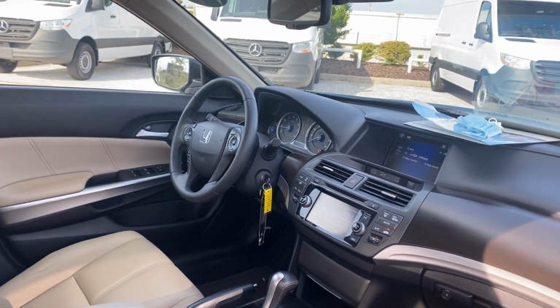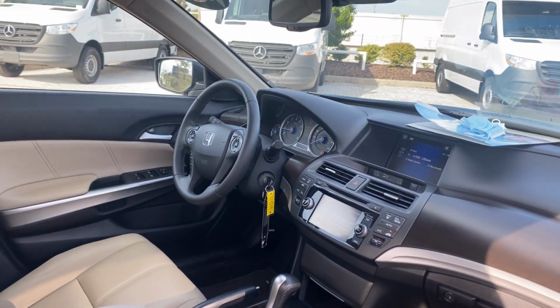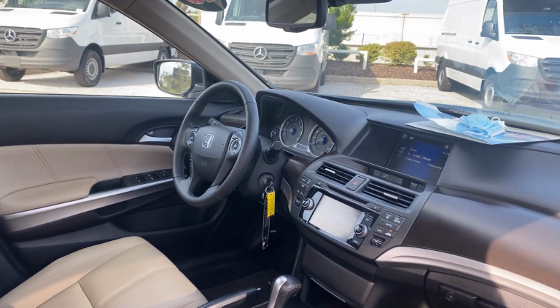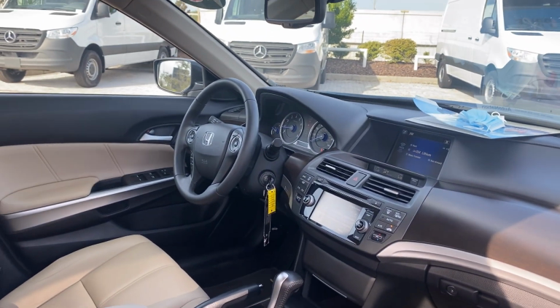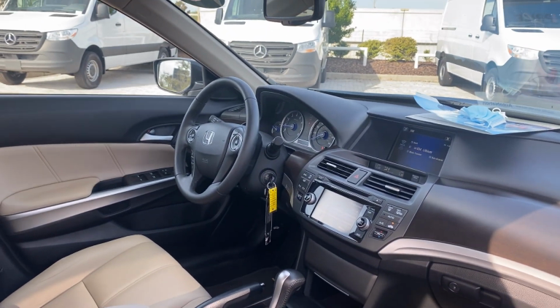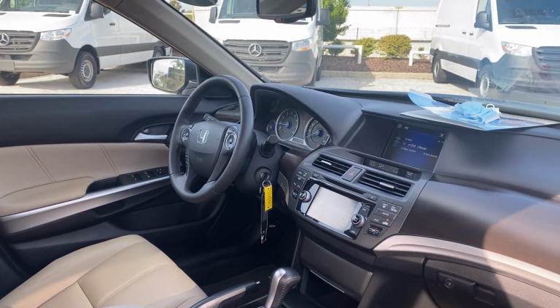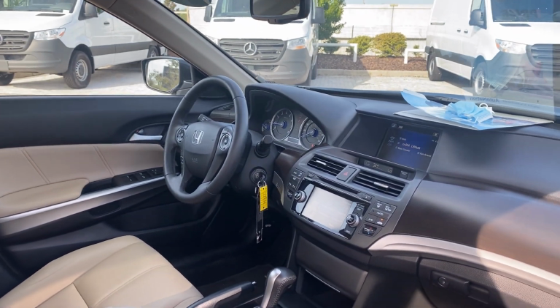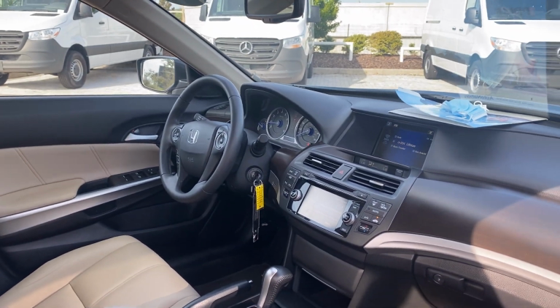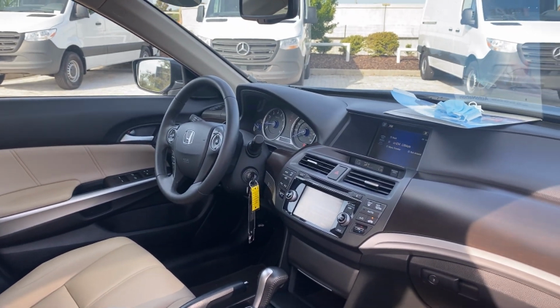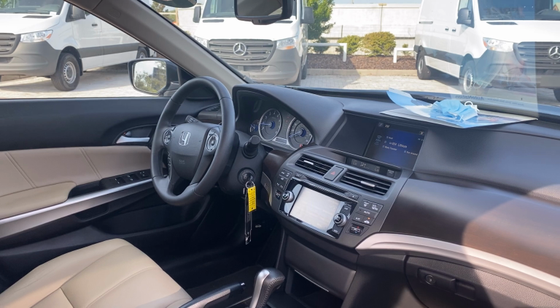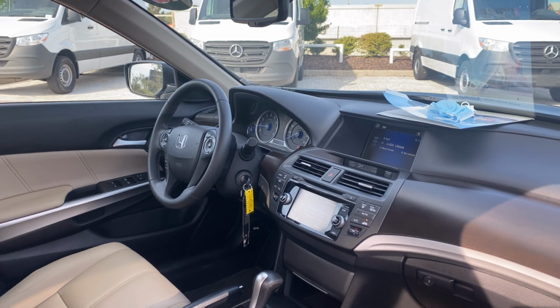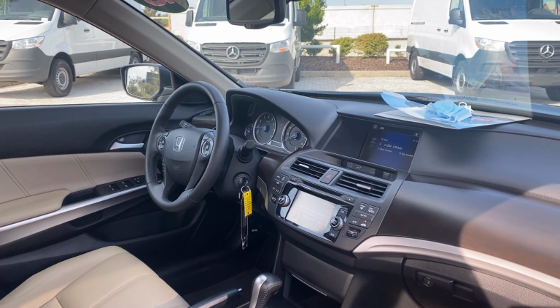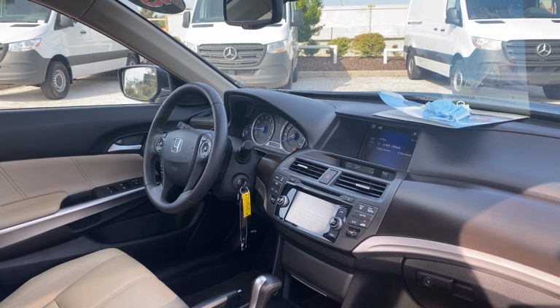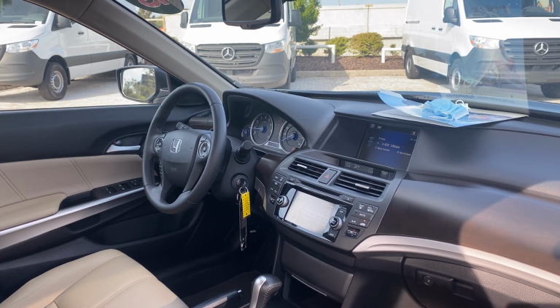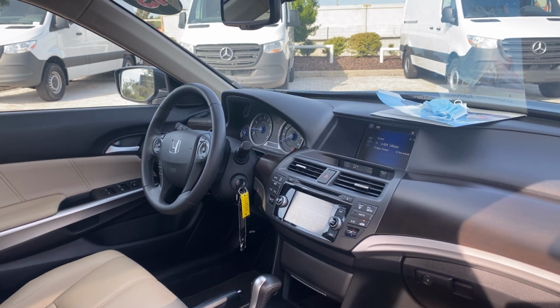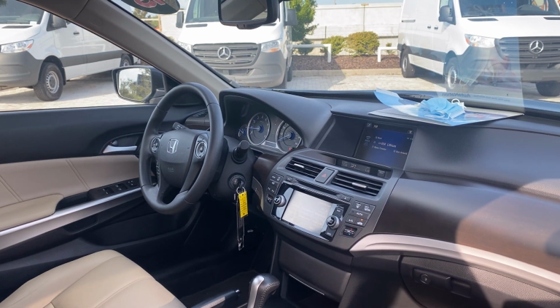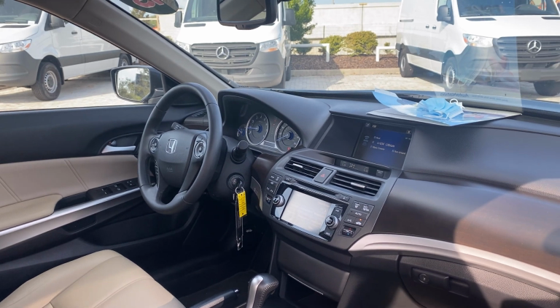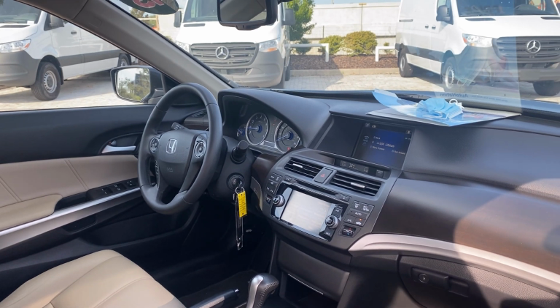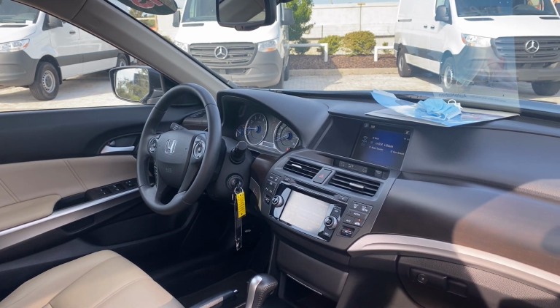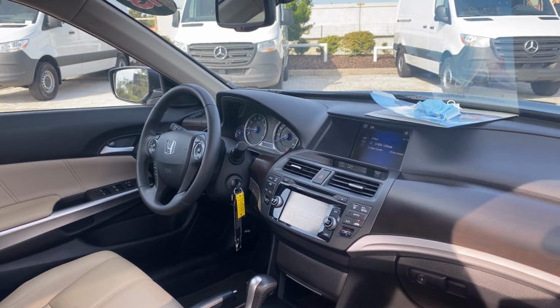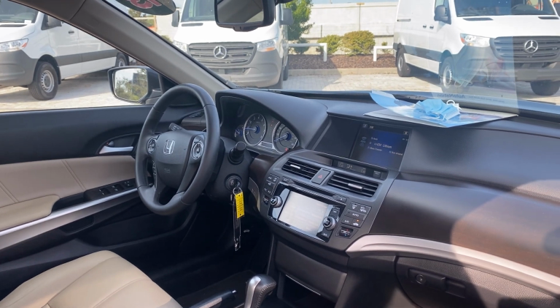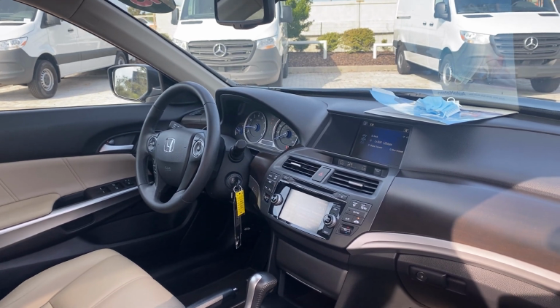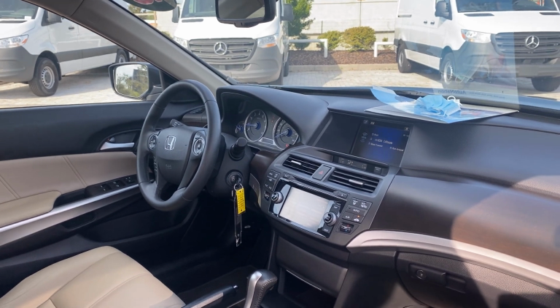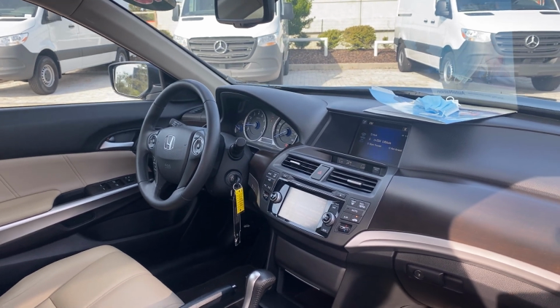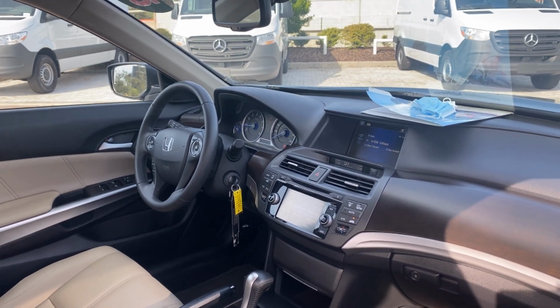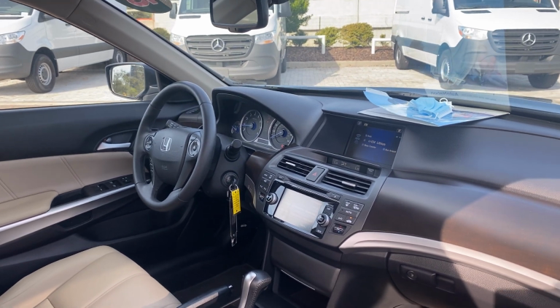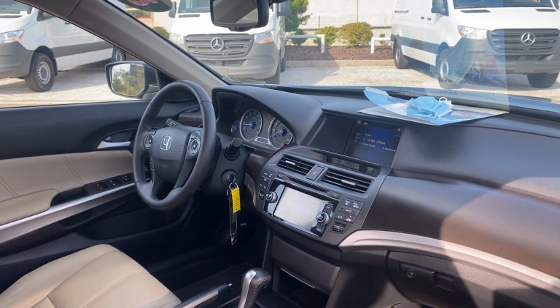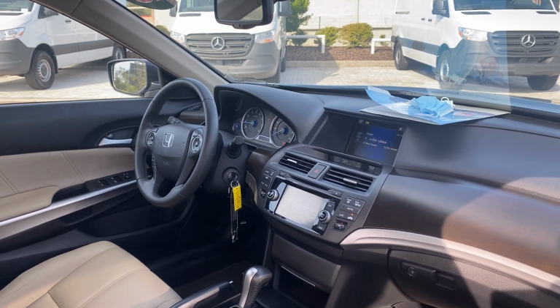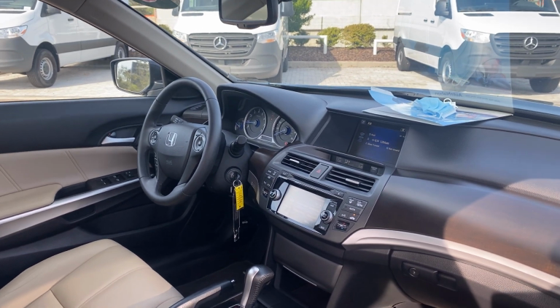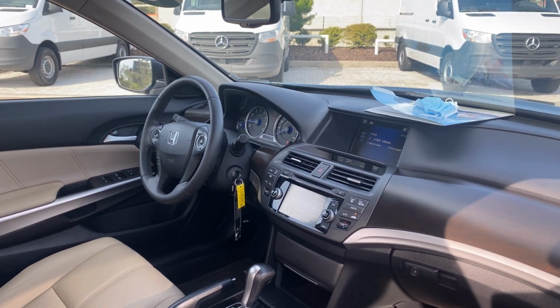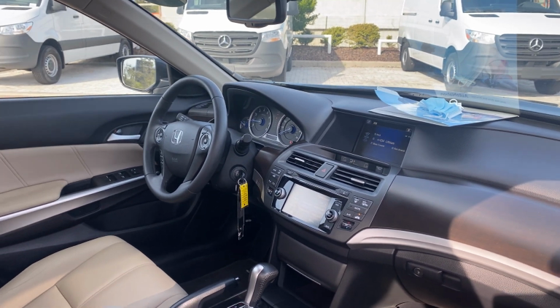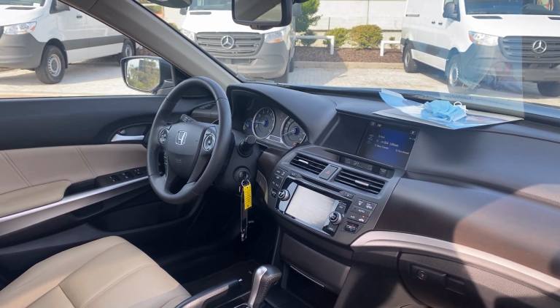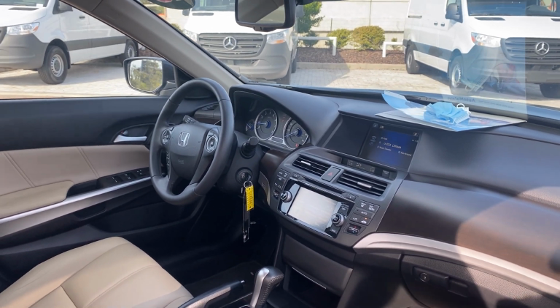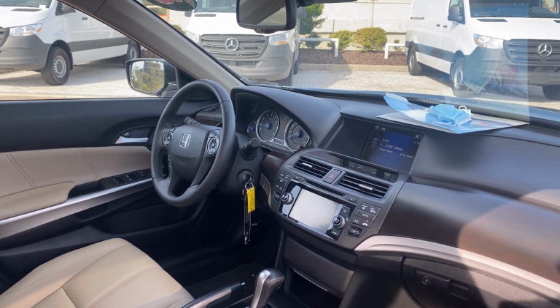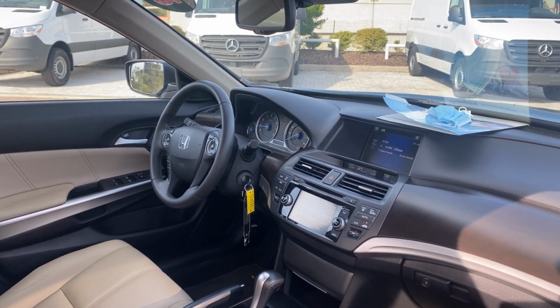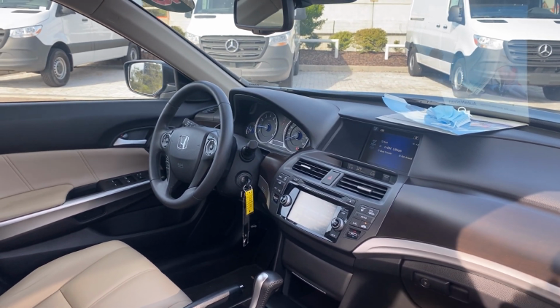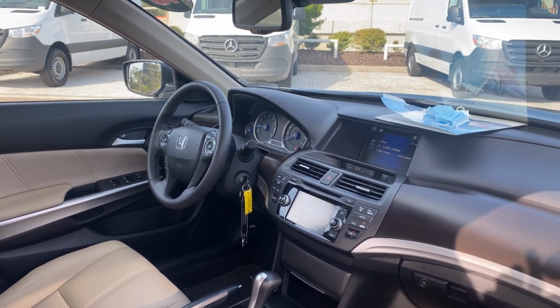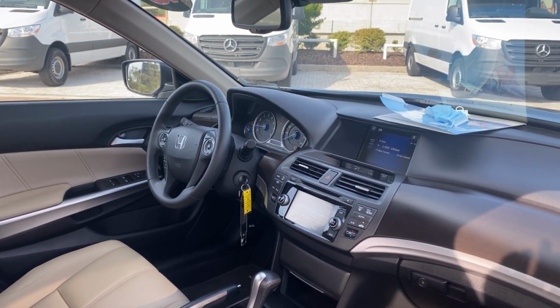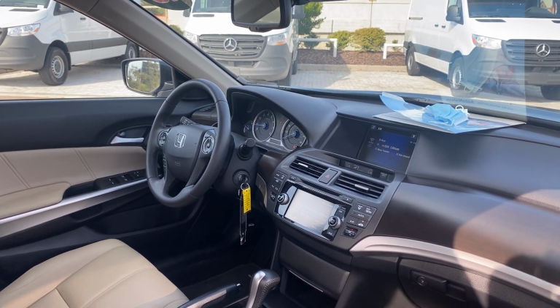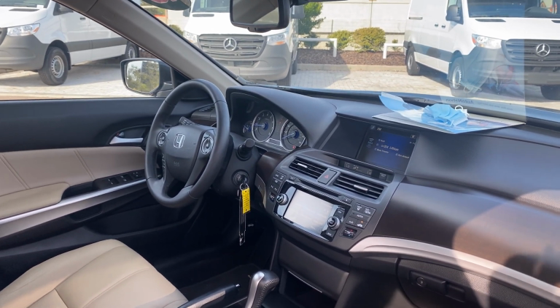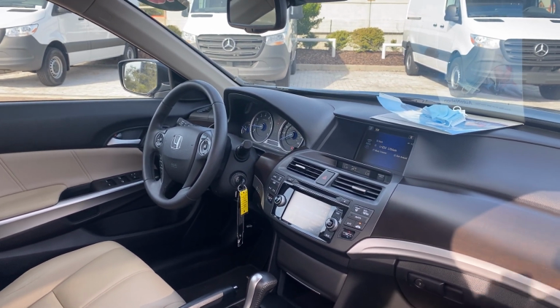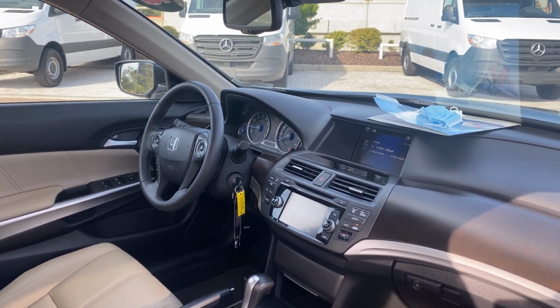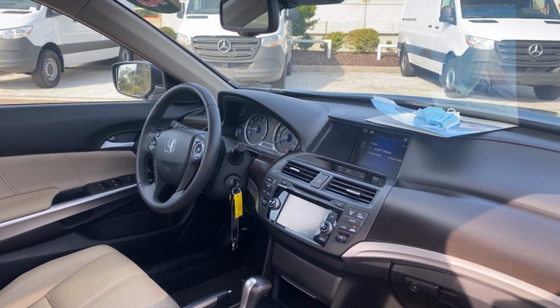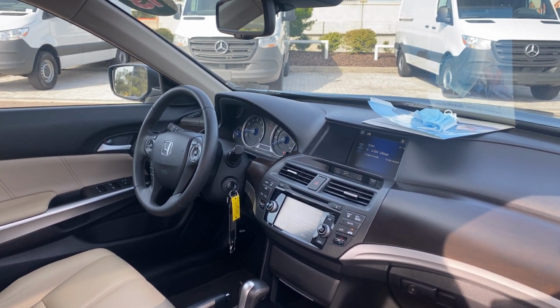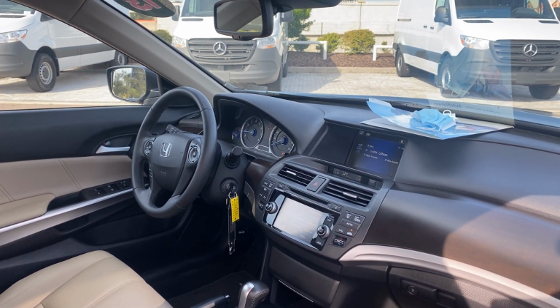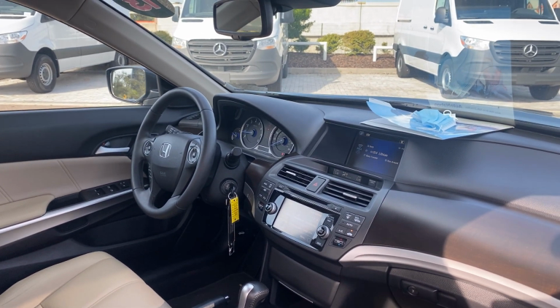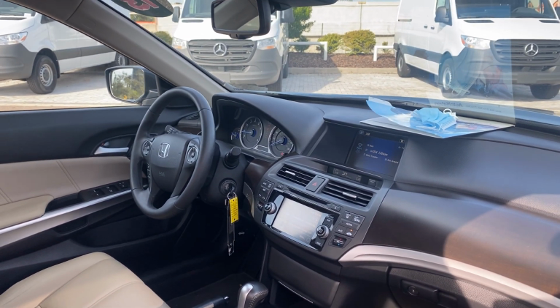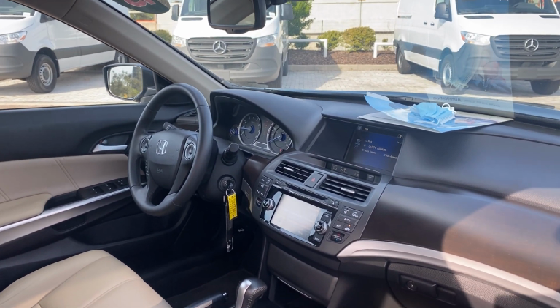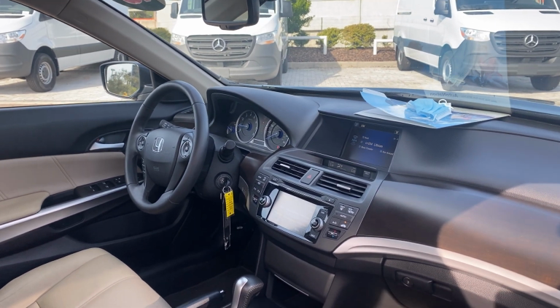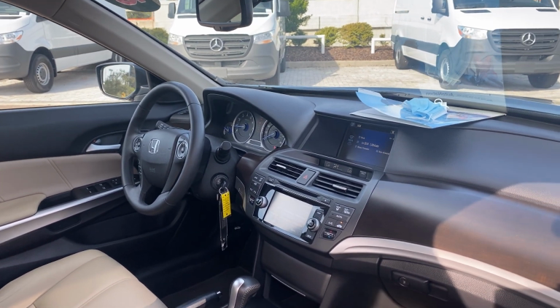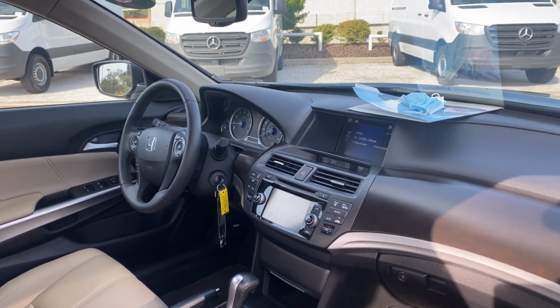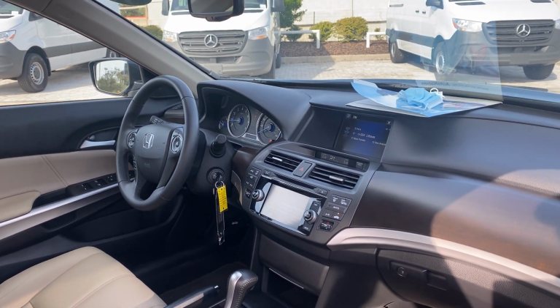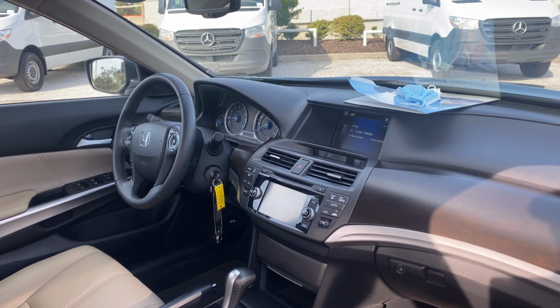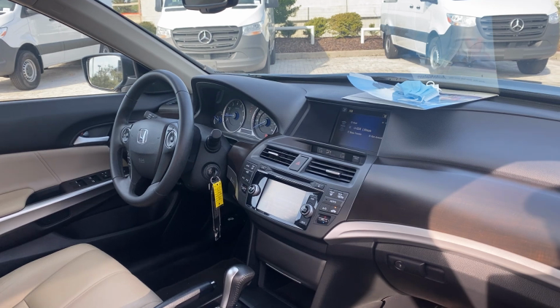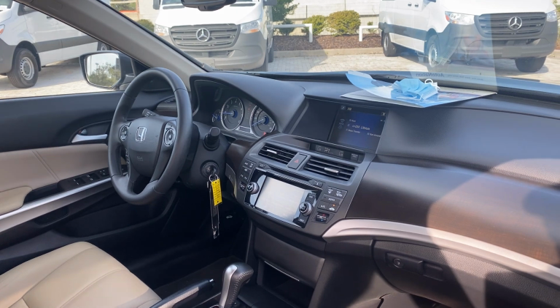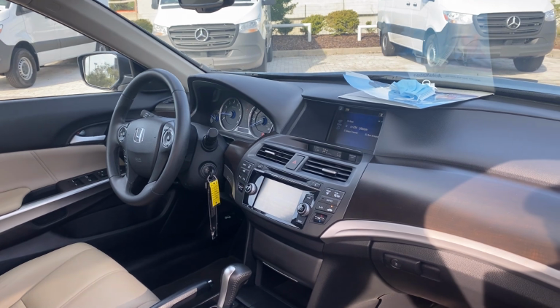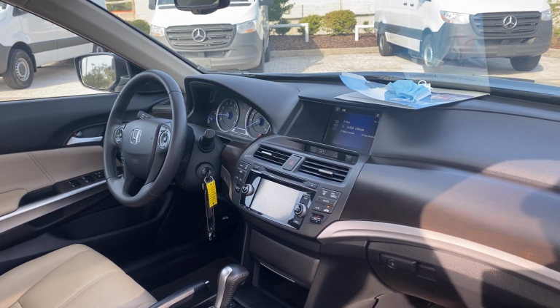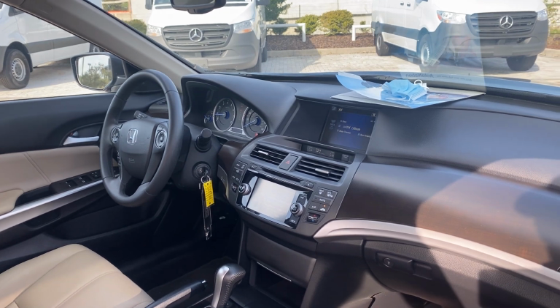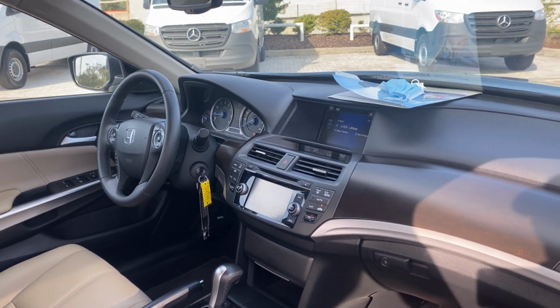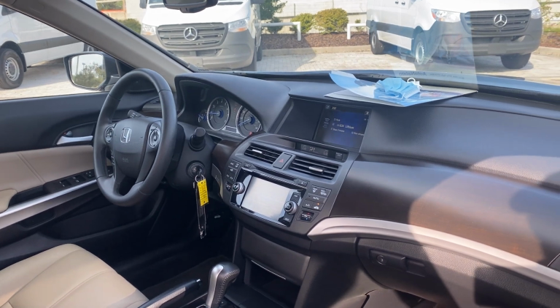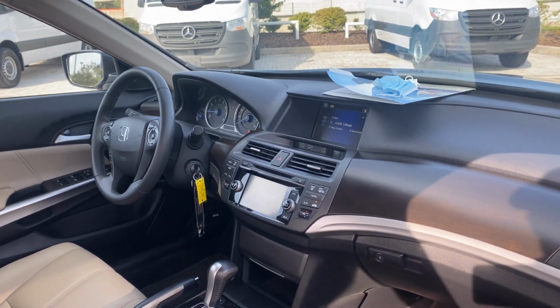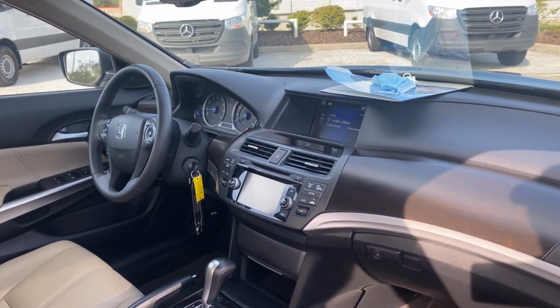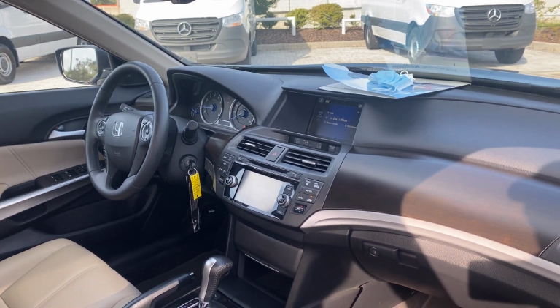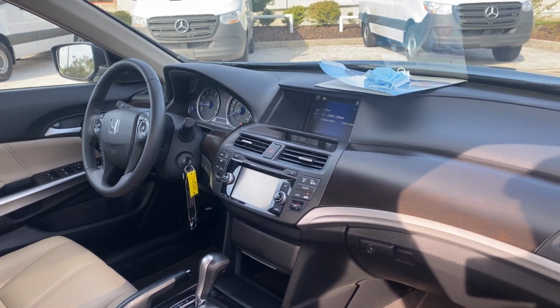Power driver's seat, power windows, locks and mirrors, leather wrapped steering wheel, cruise control, Bluetooth for your cell phone, satellite radio, CD player.